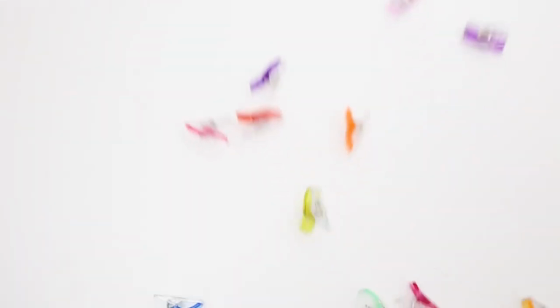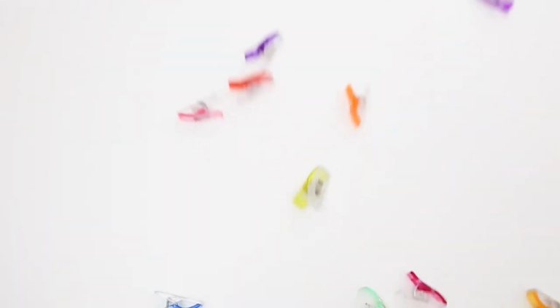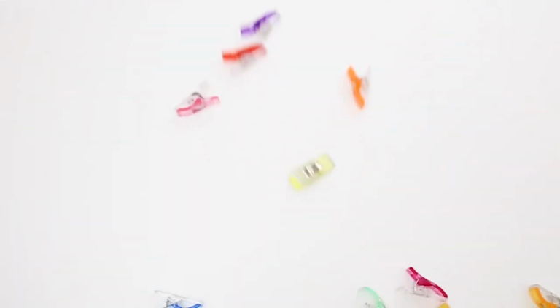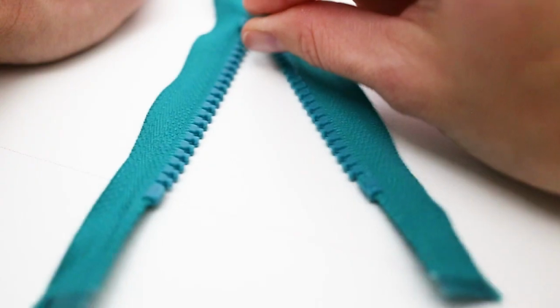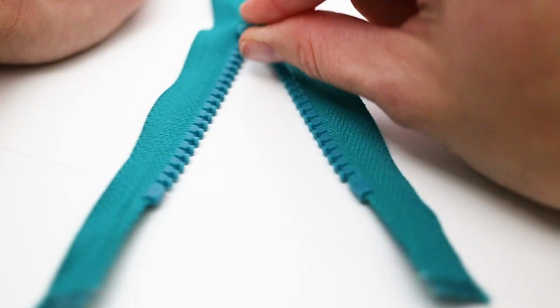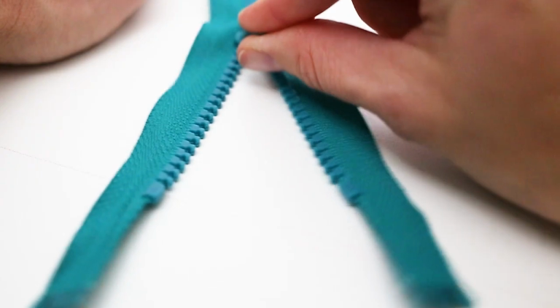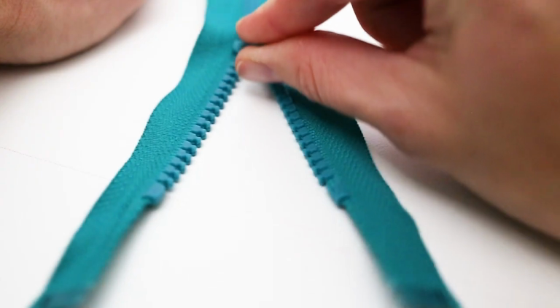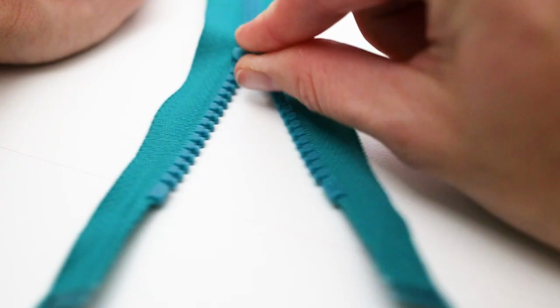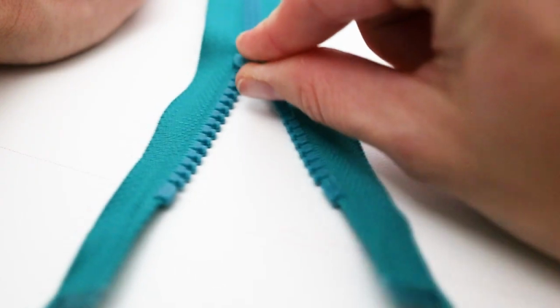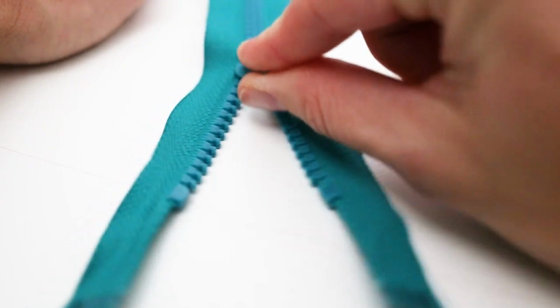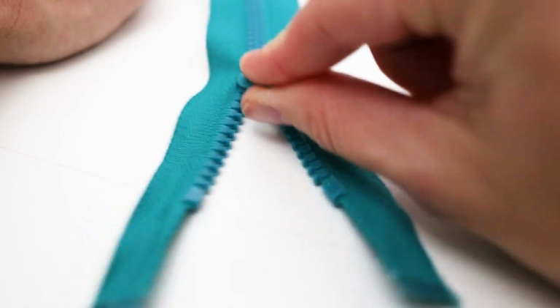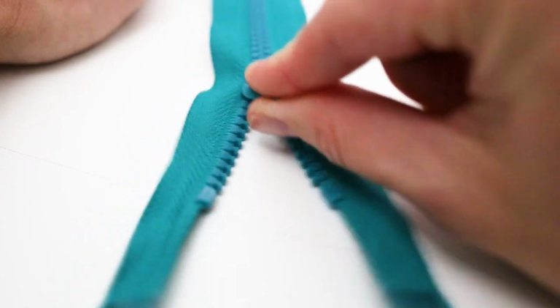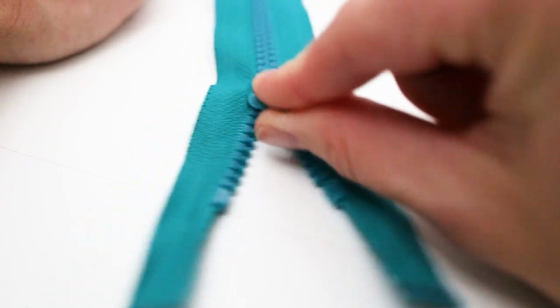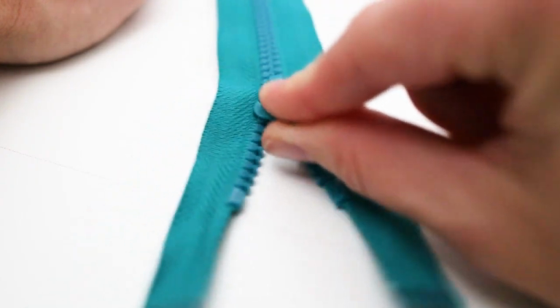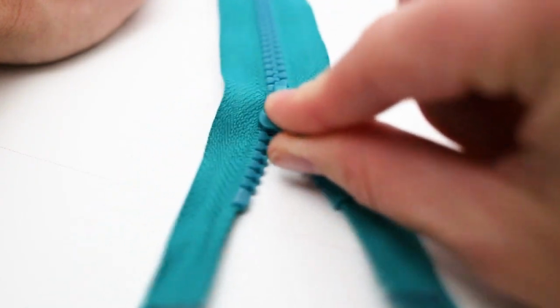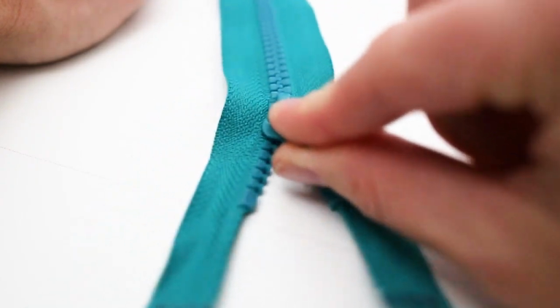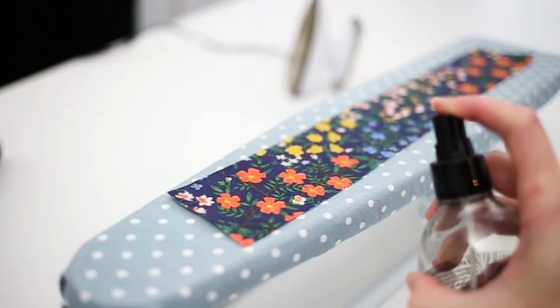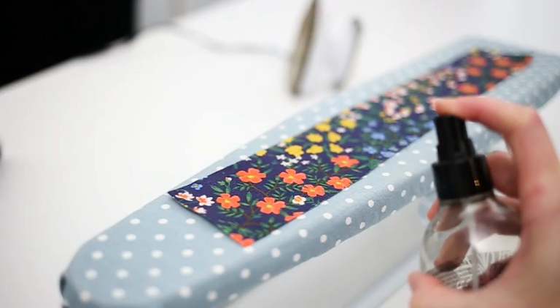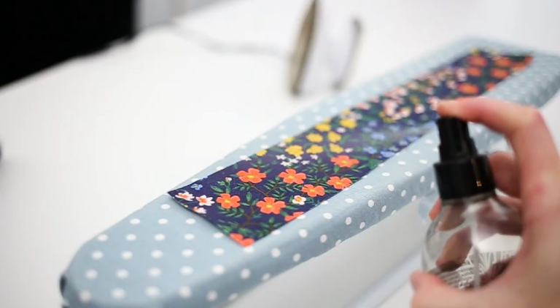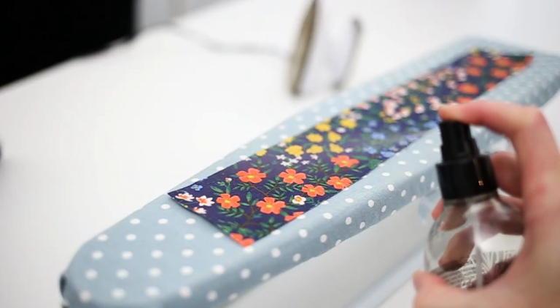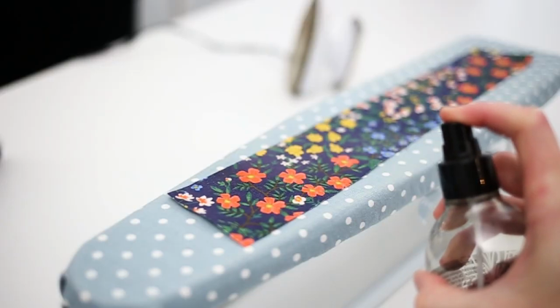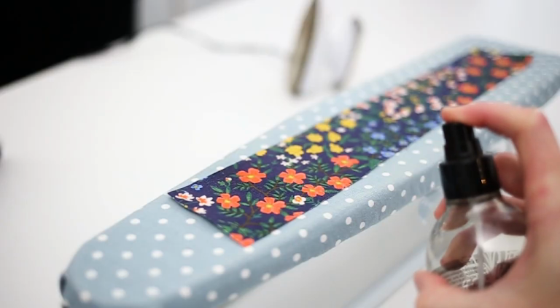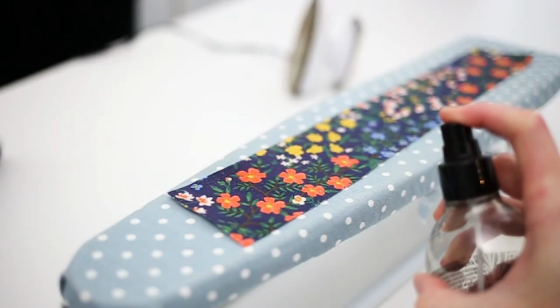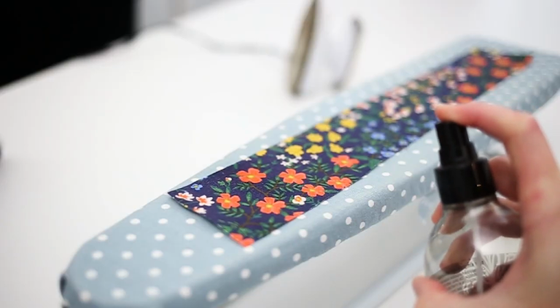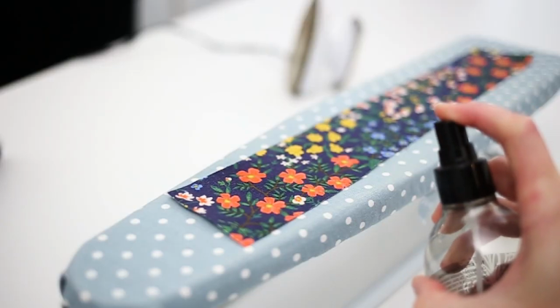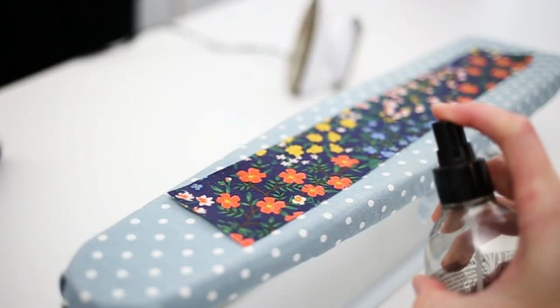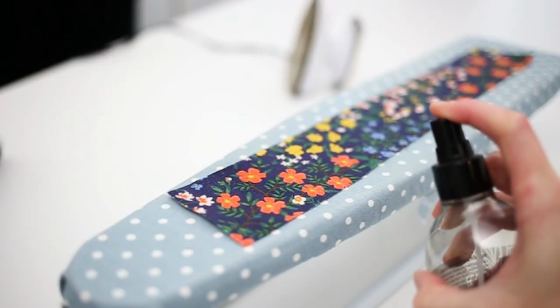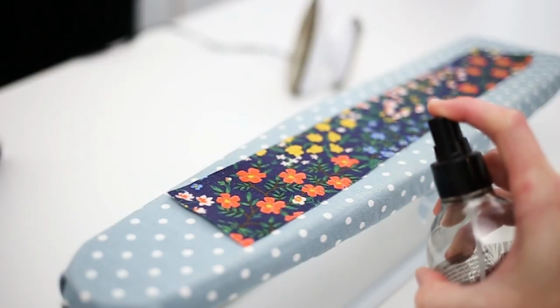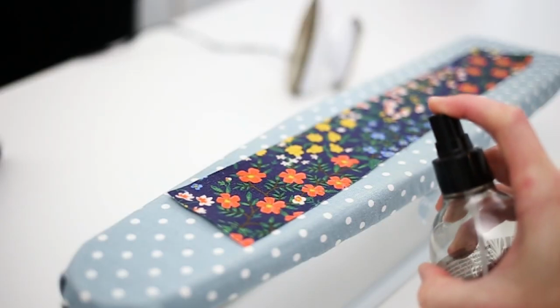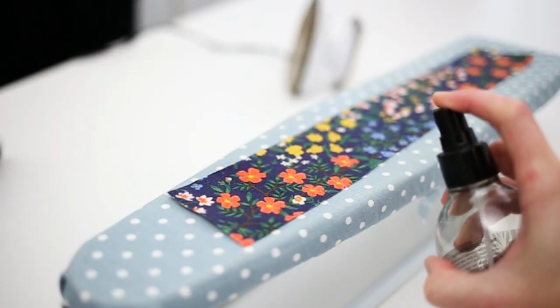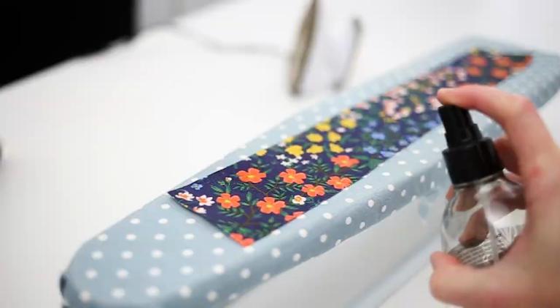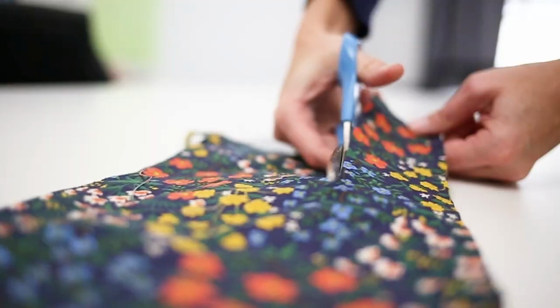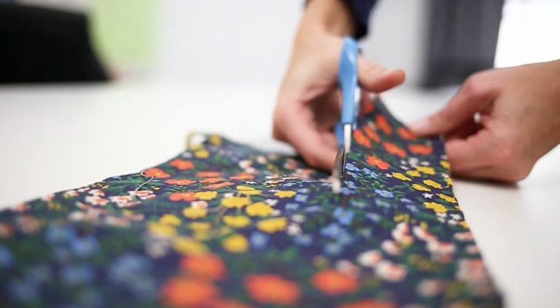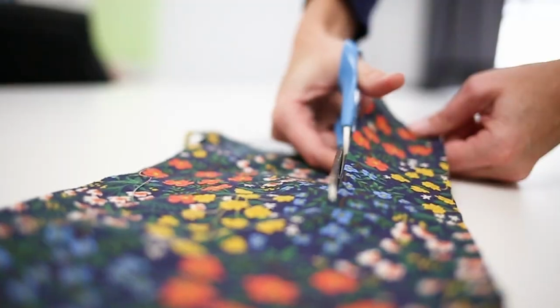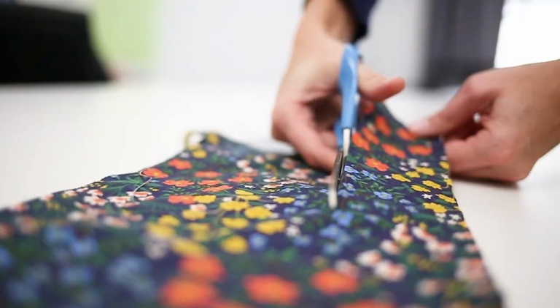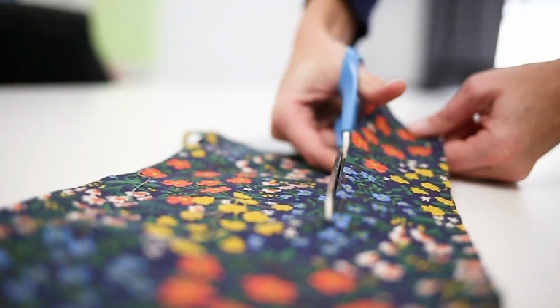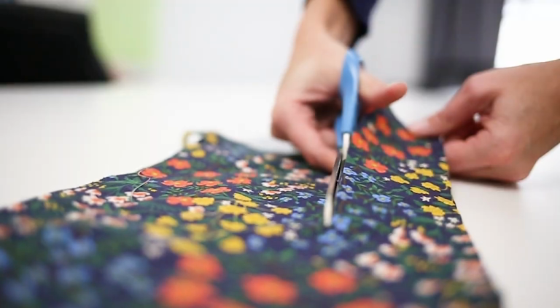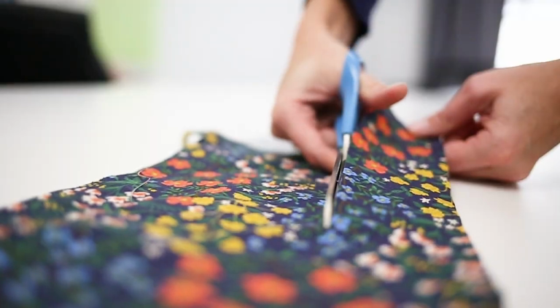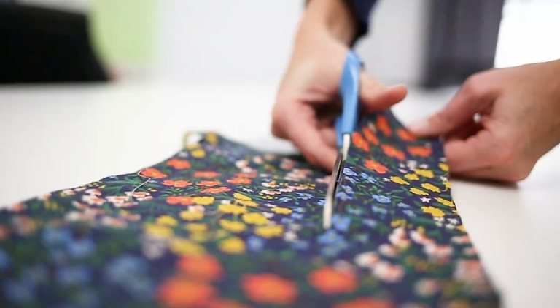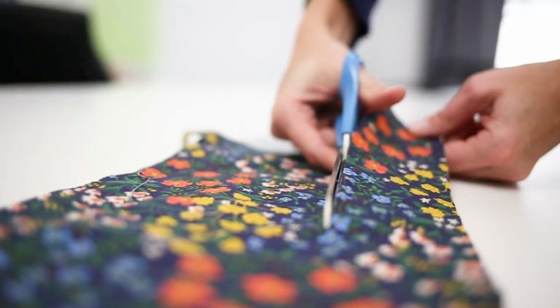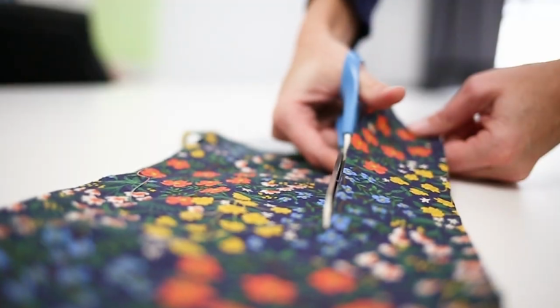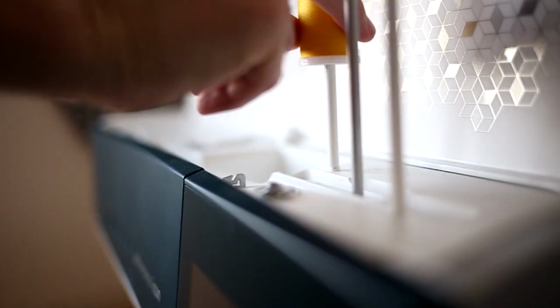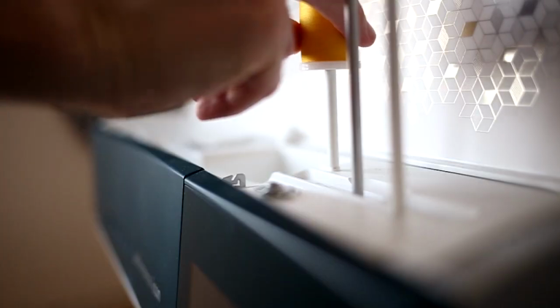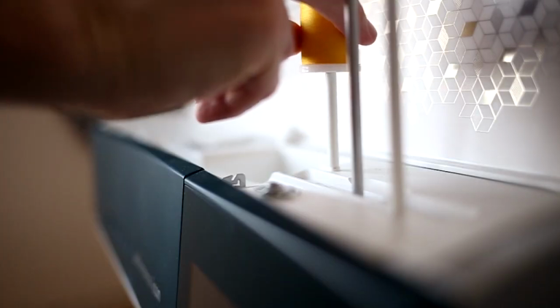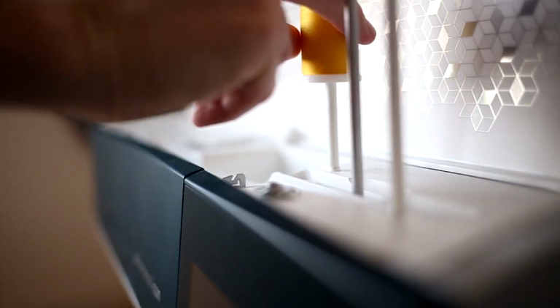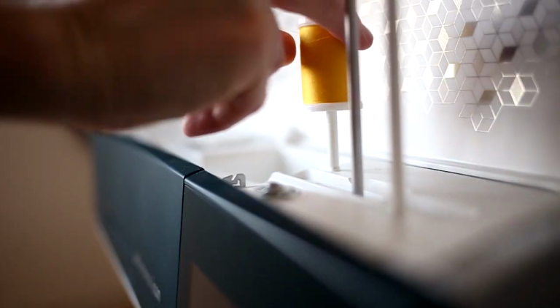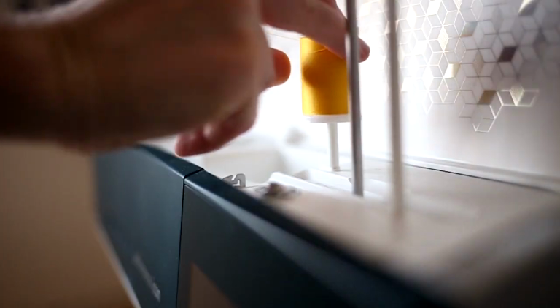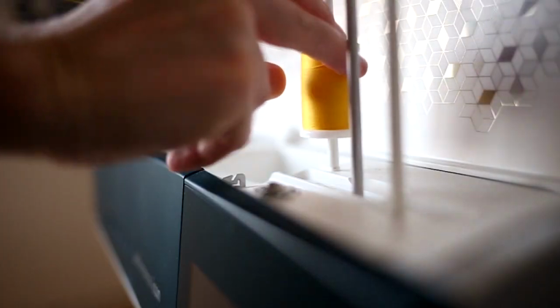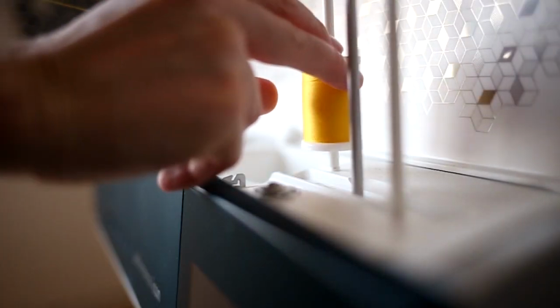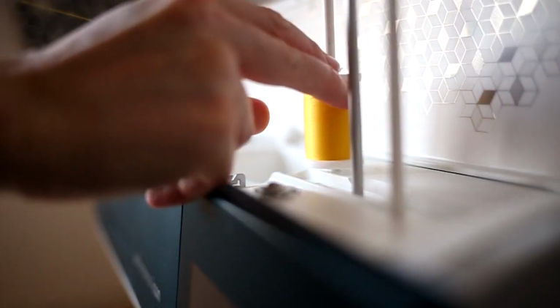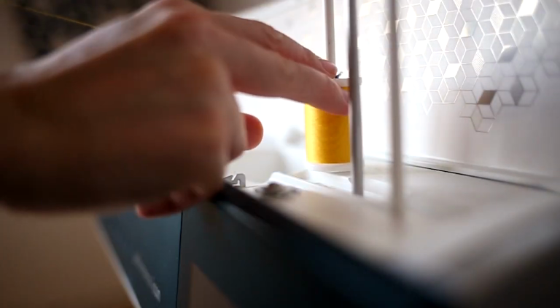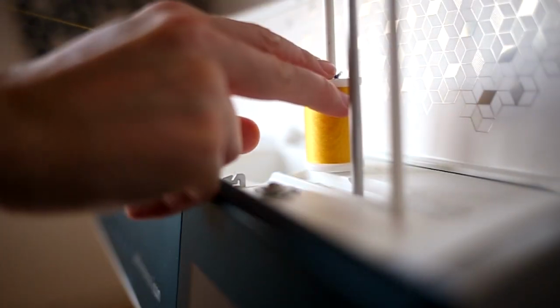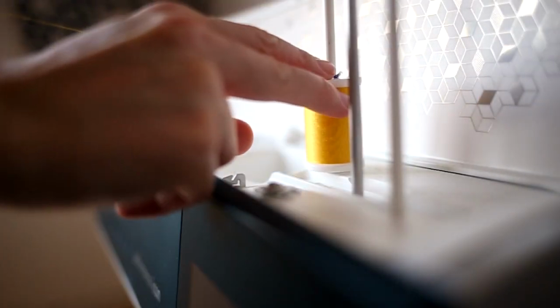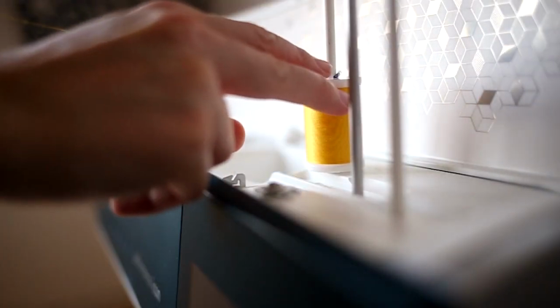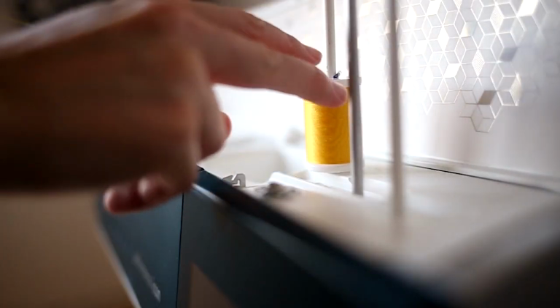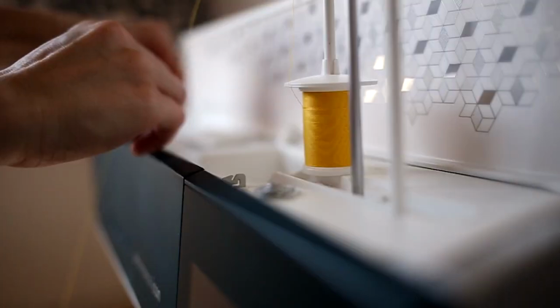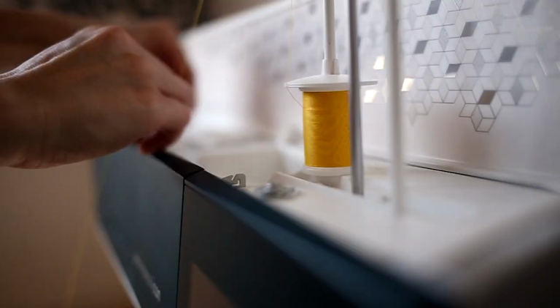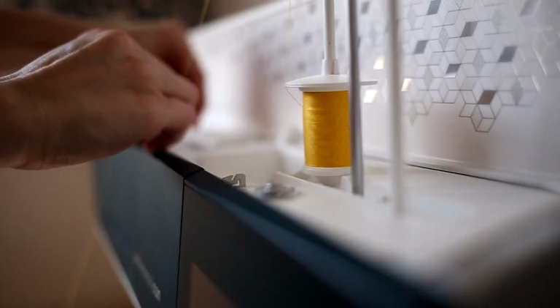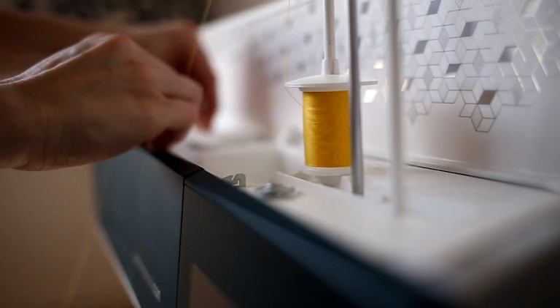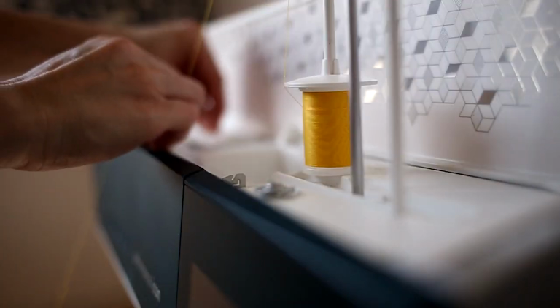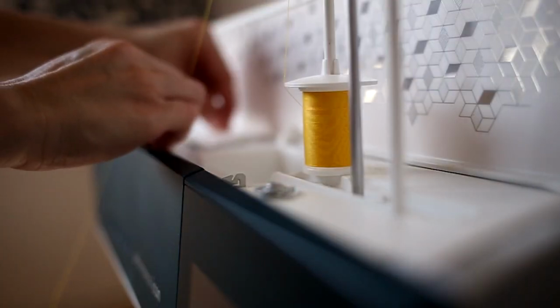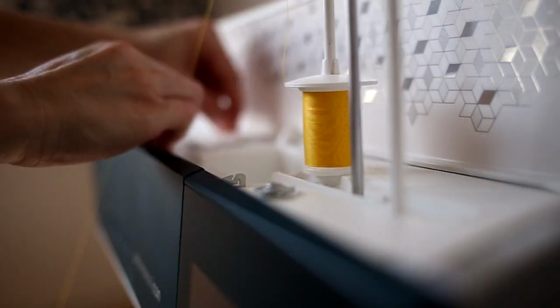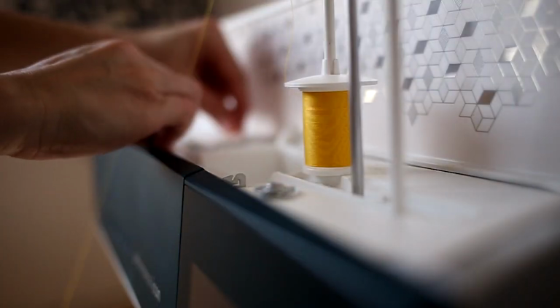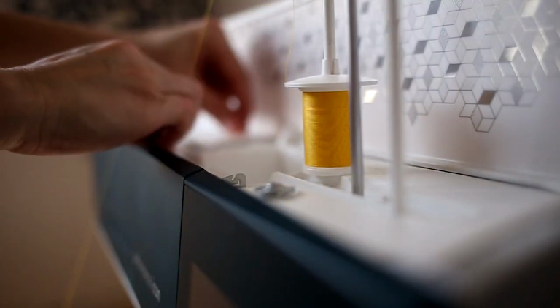Hello and welcome to the Styla Pattern Sew Along. Today we will be sewing the Asbury bodysuit.